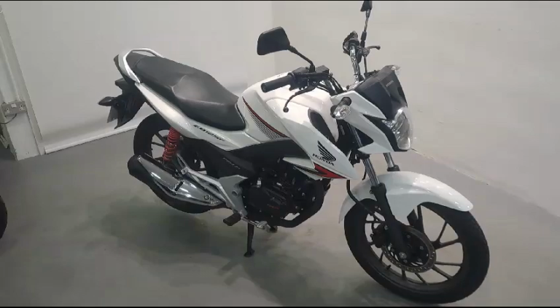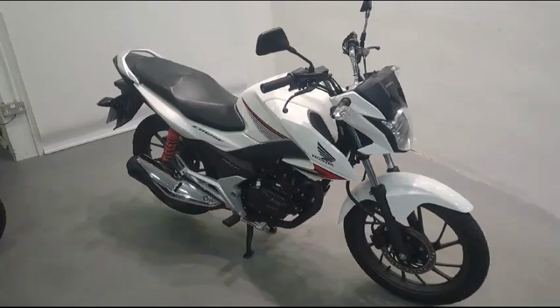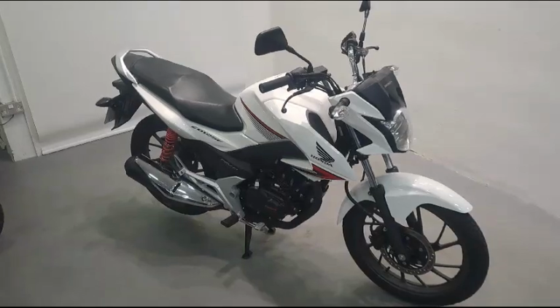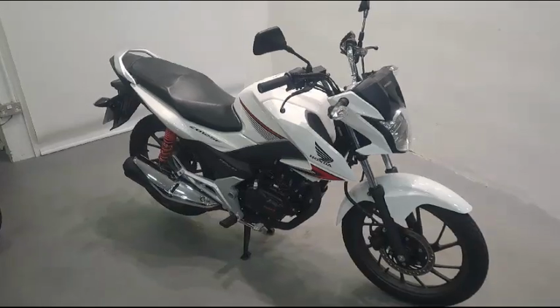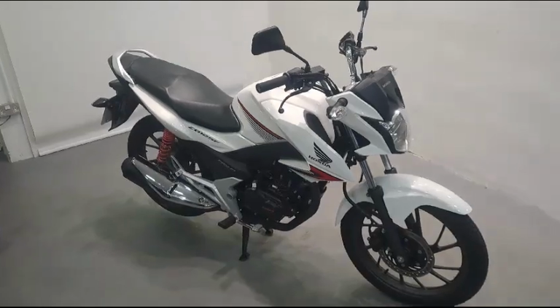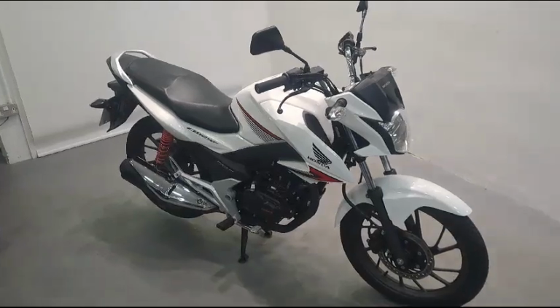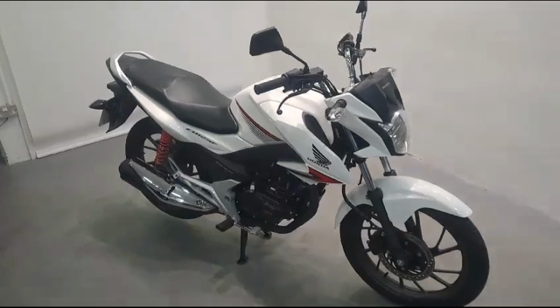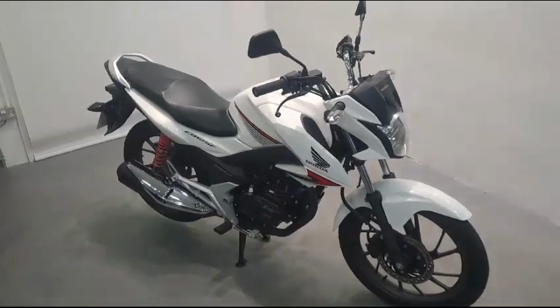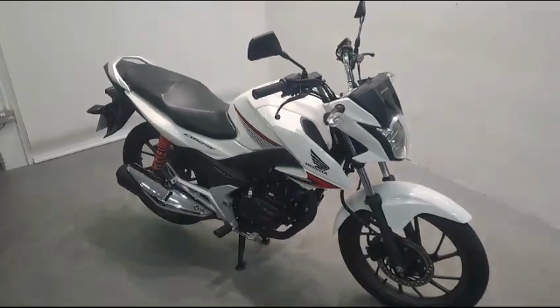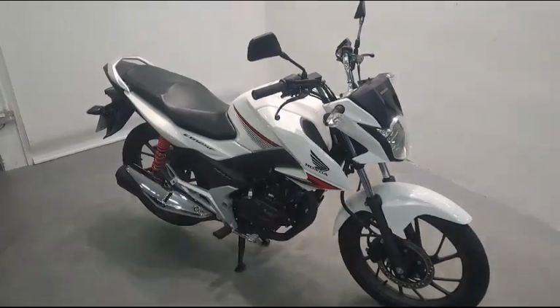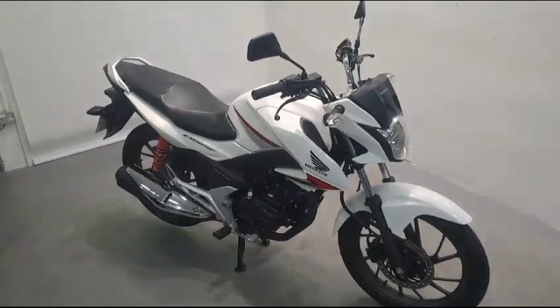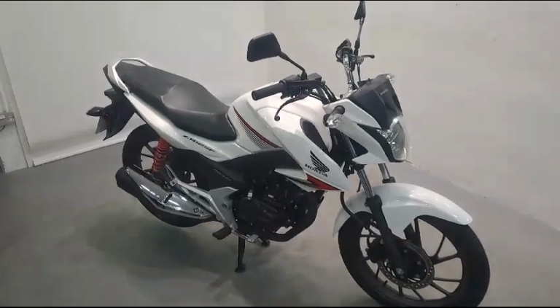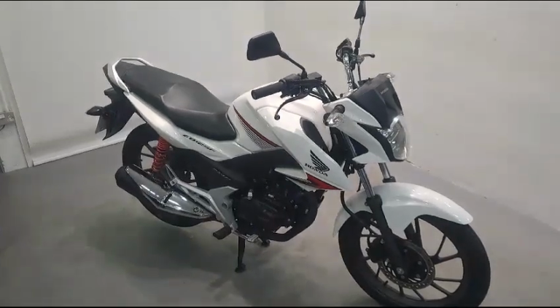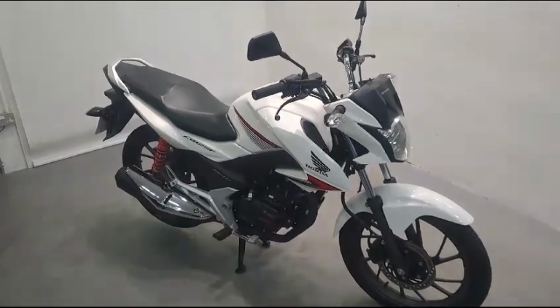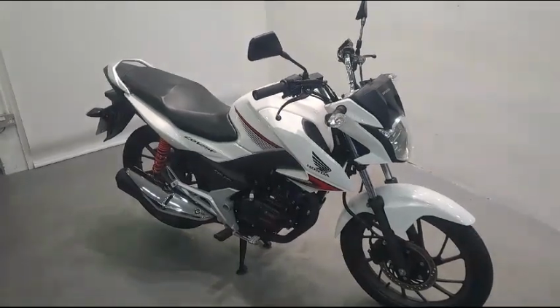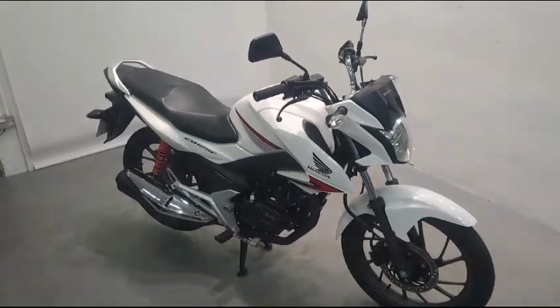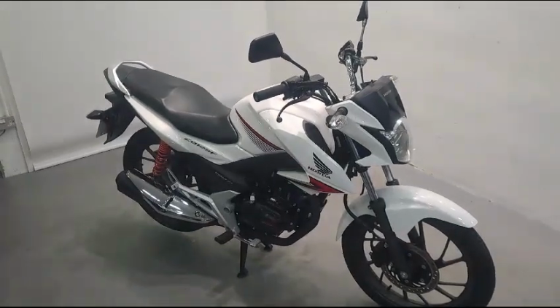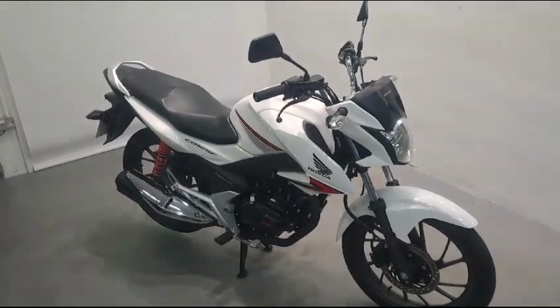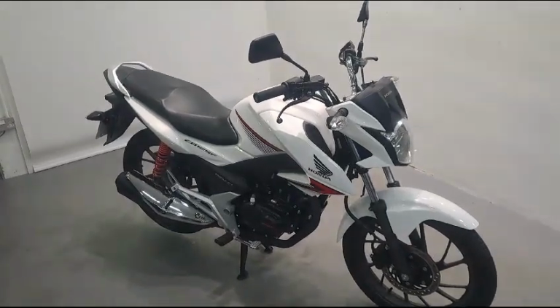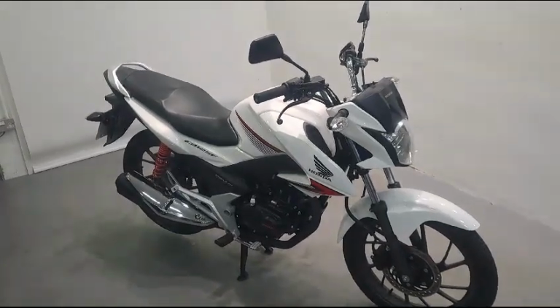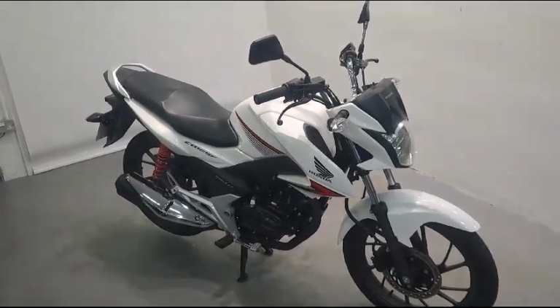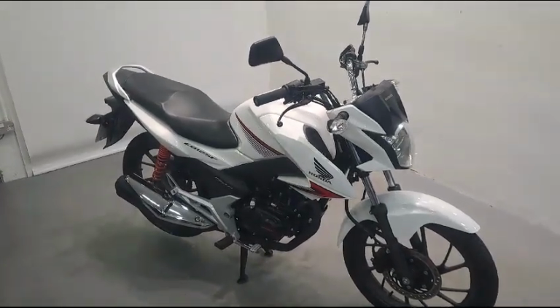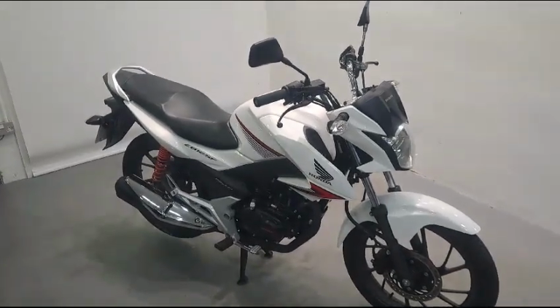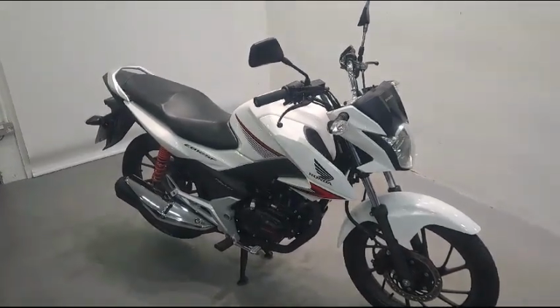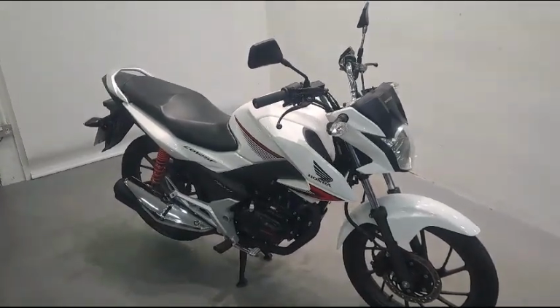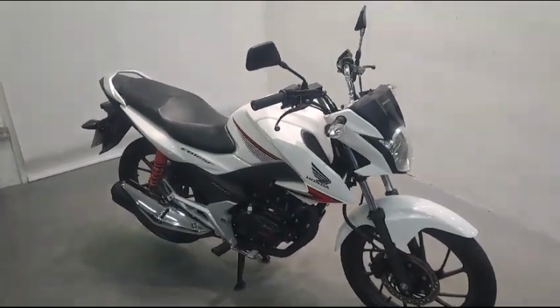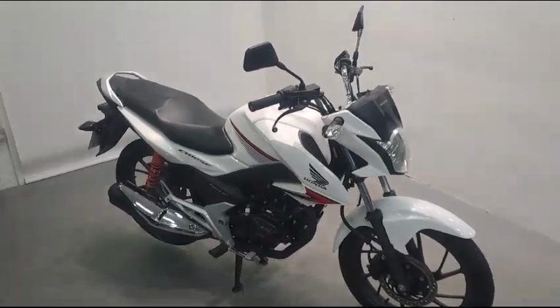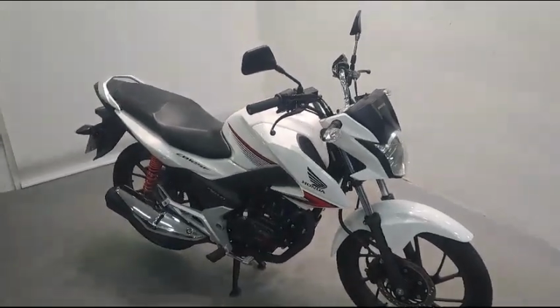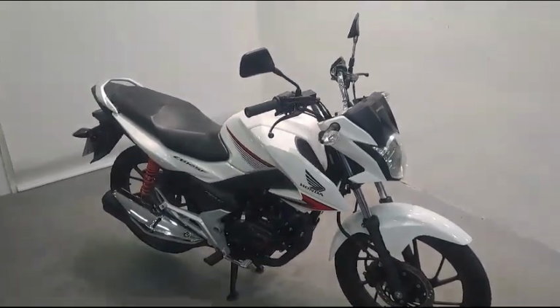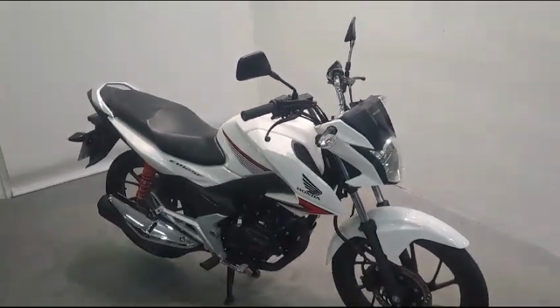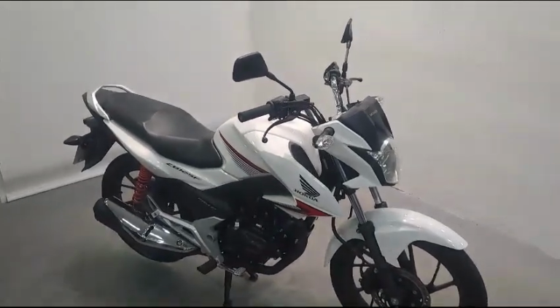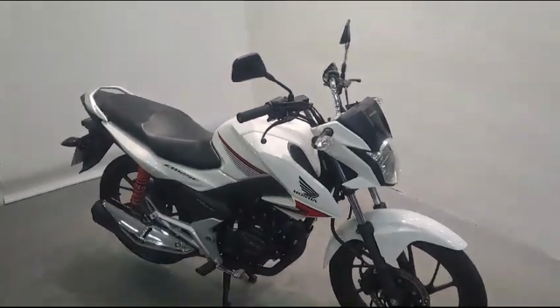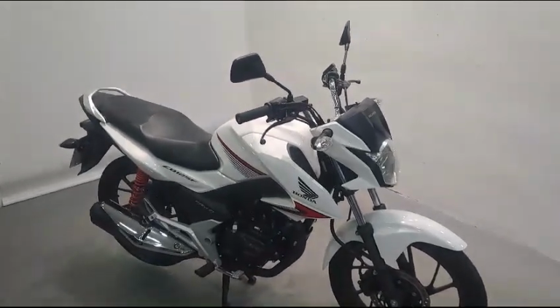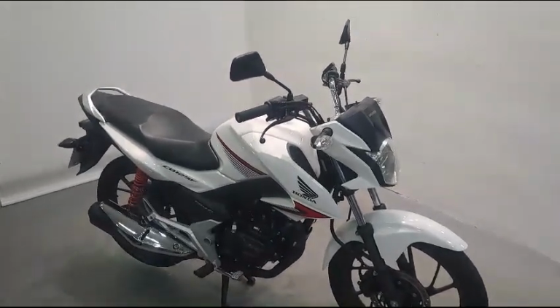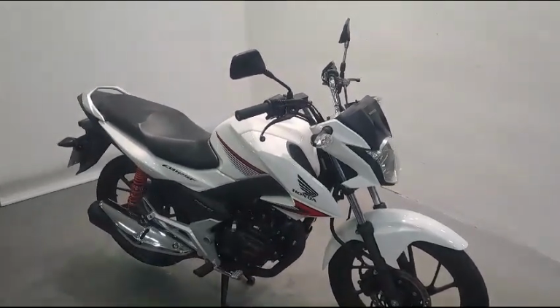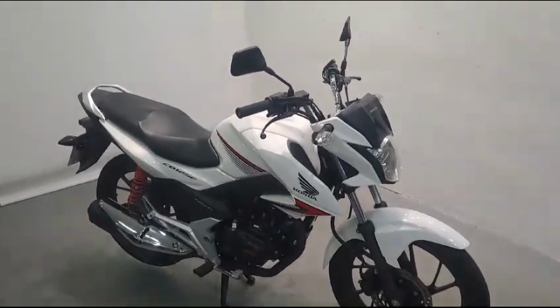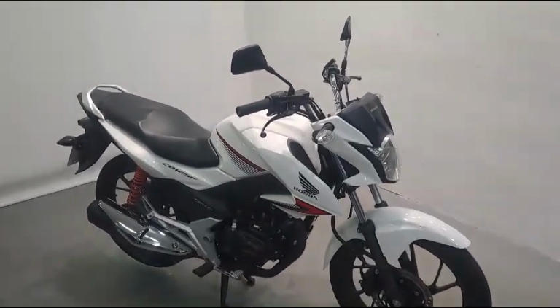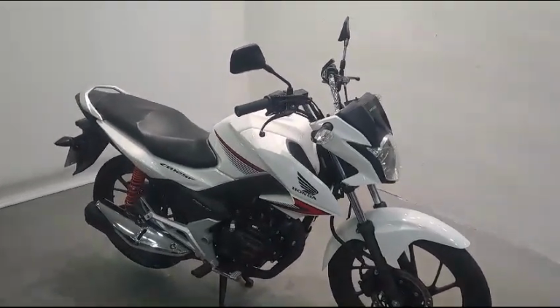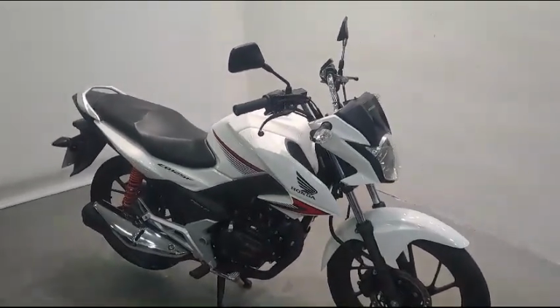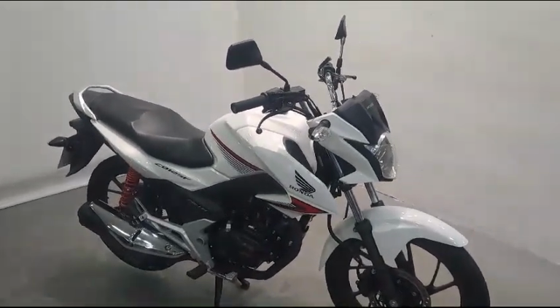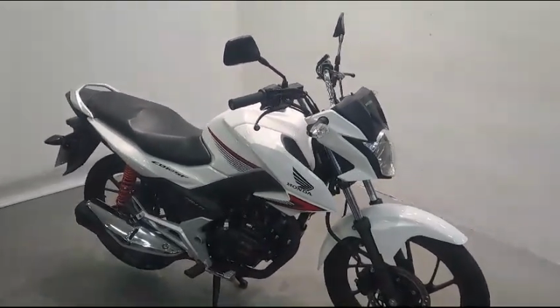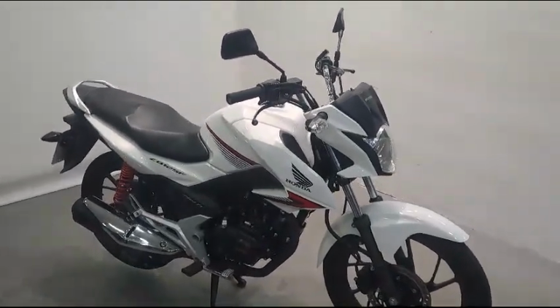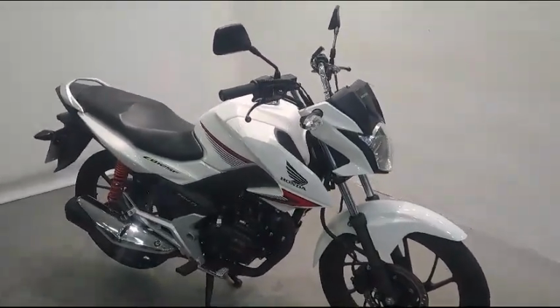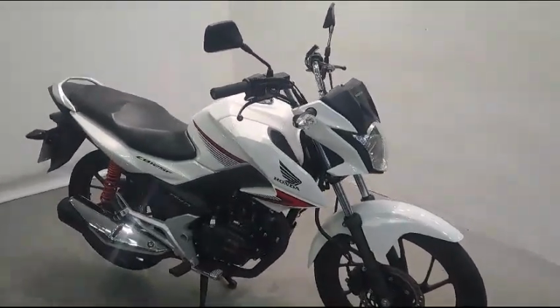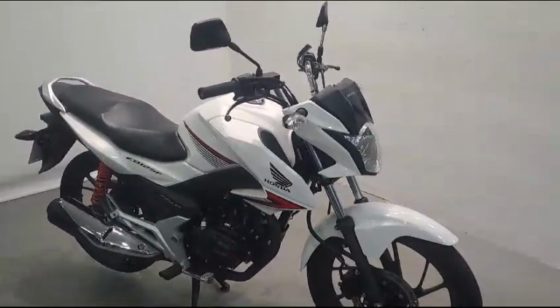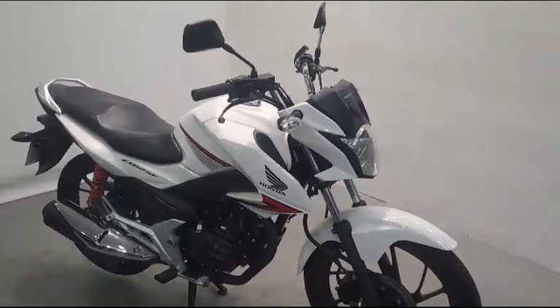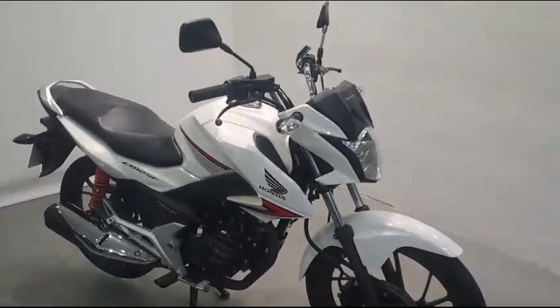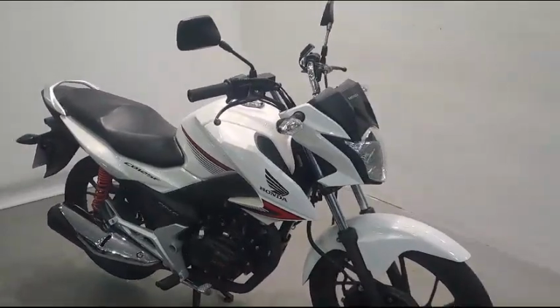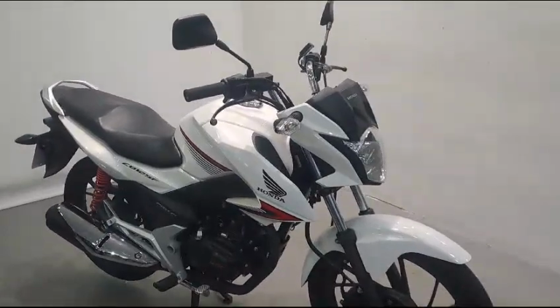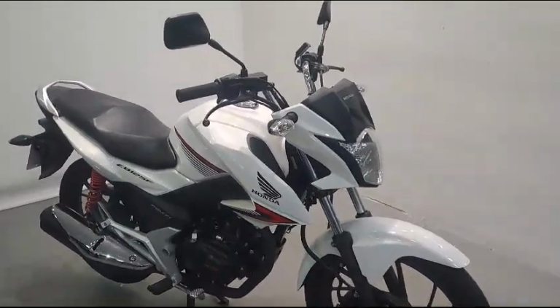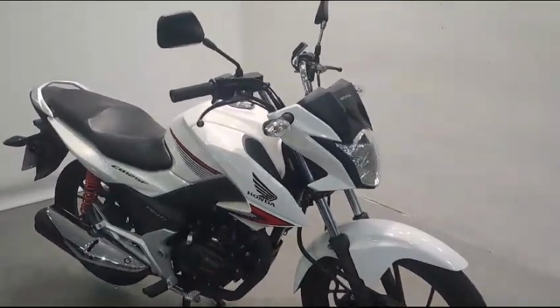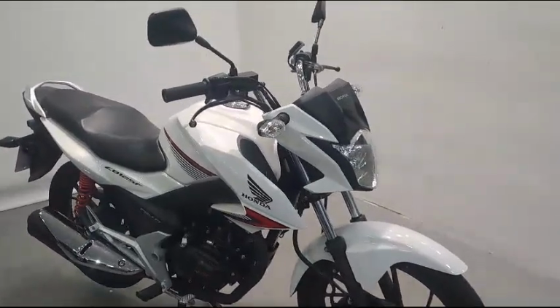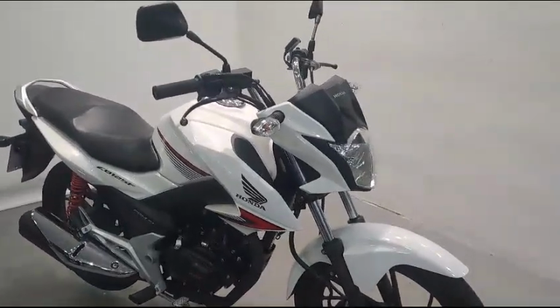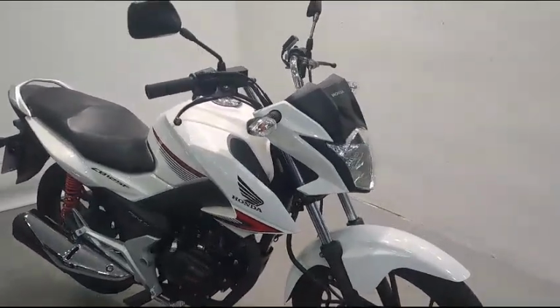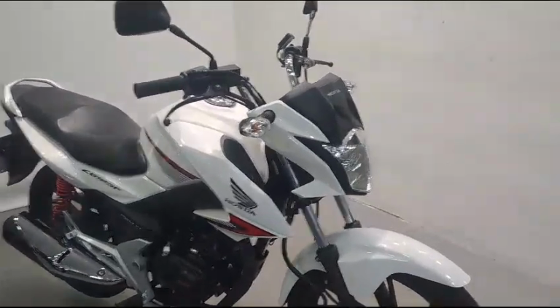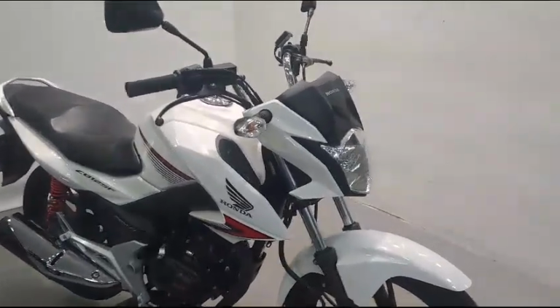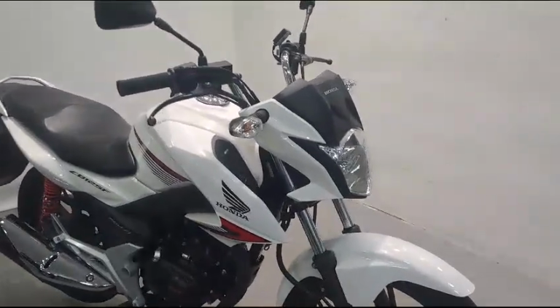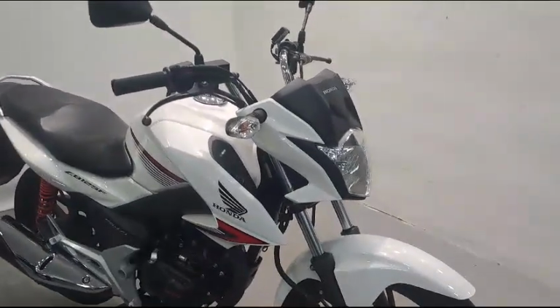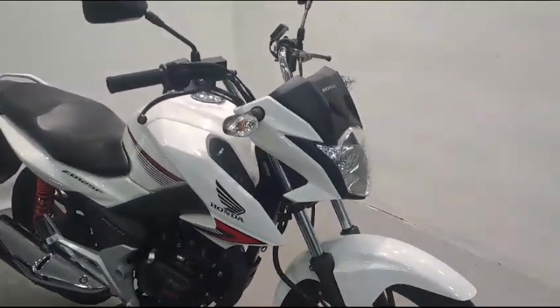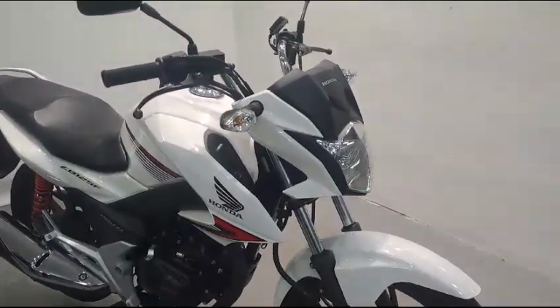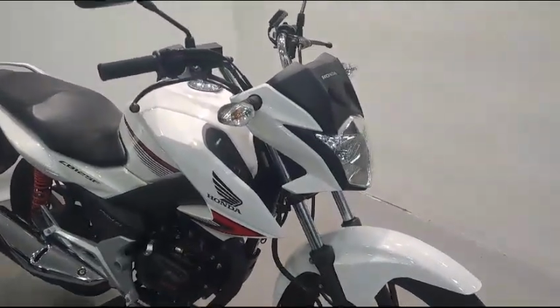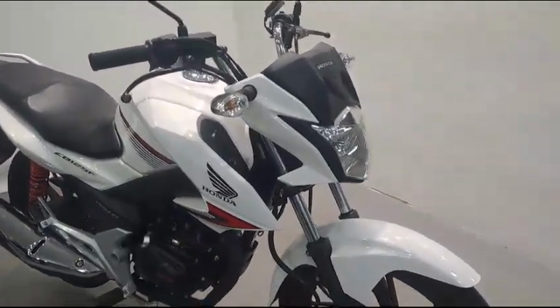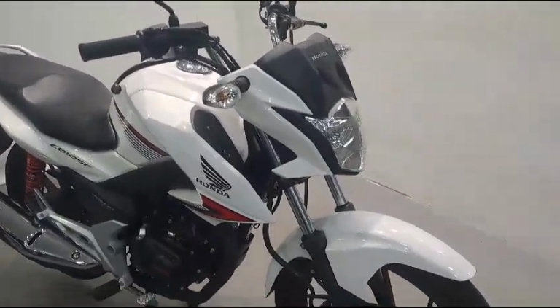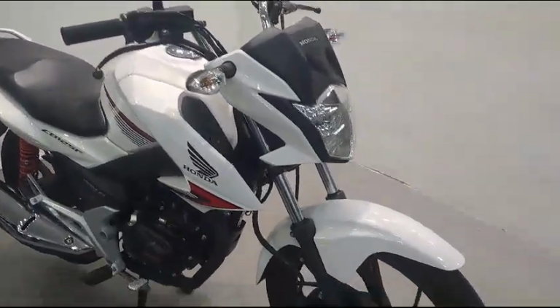Here we have a very clean Honda CB125F. It was registered in August 2015, with one previous owner.